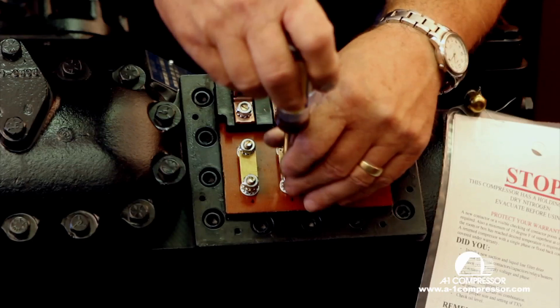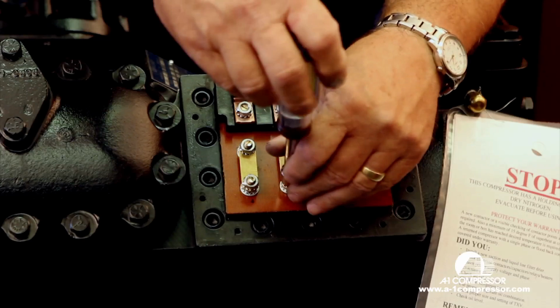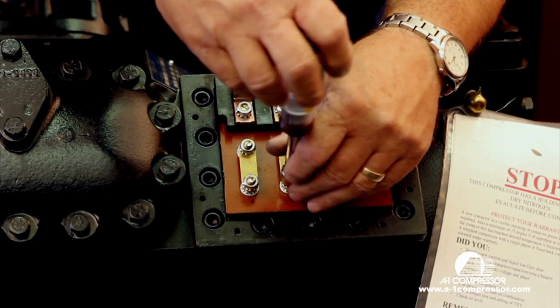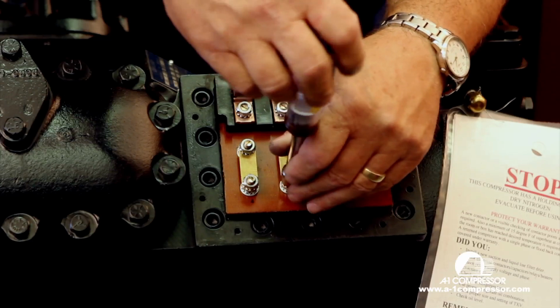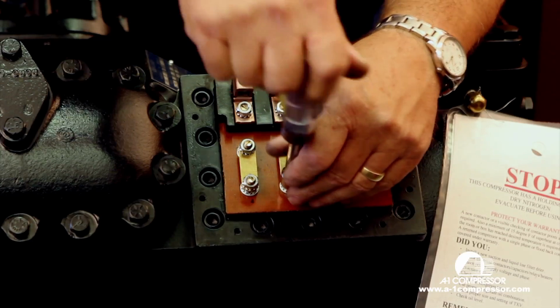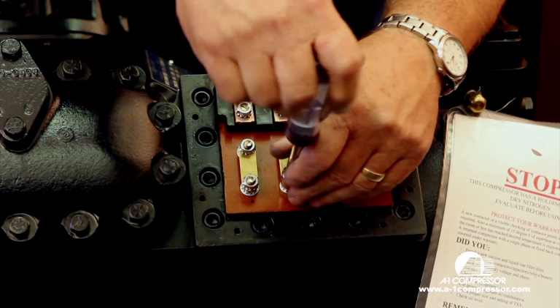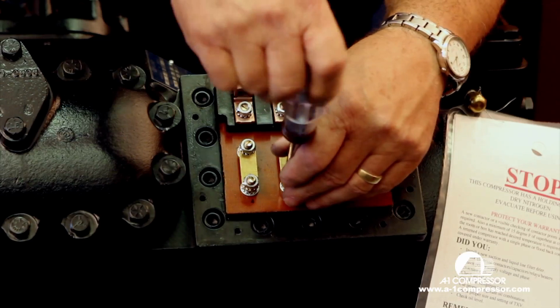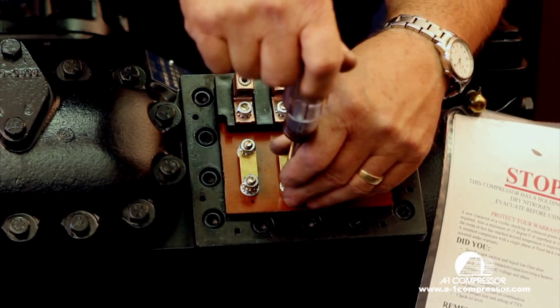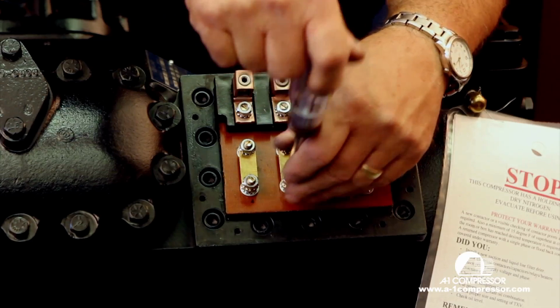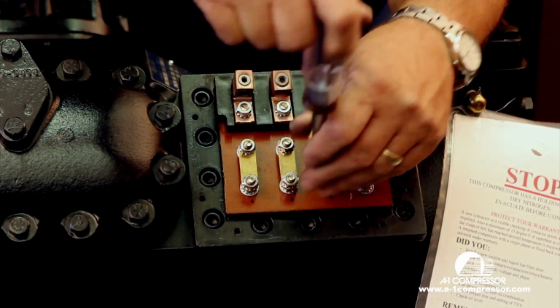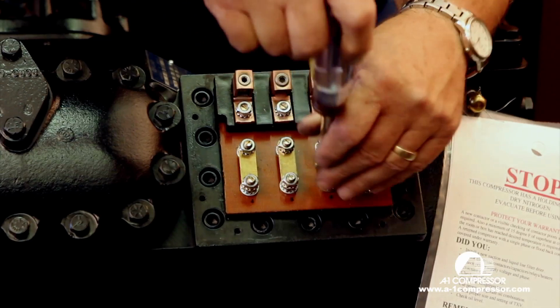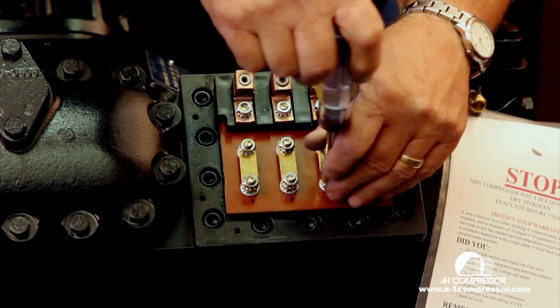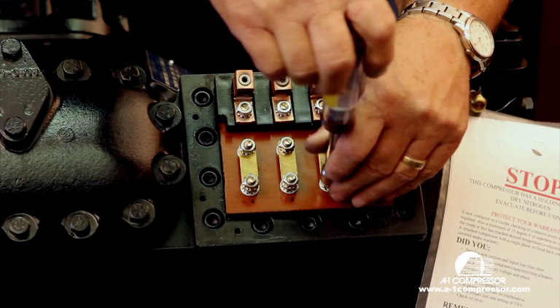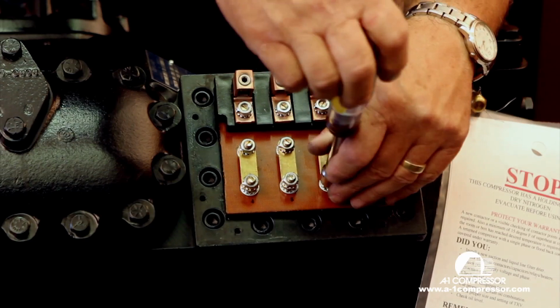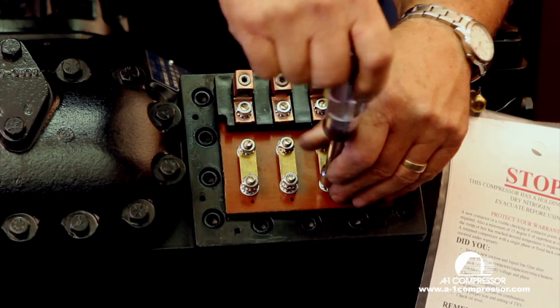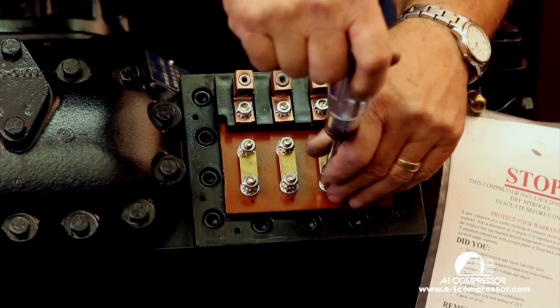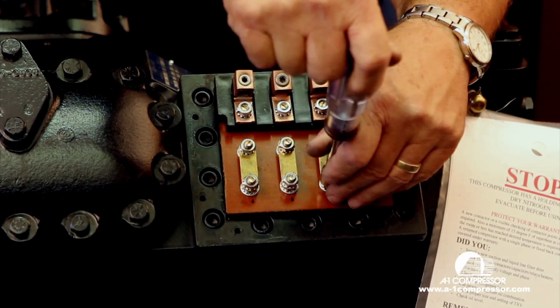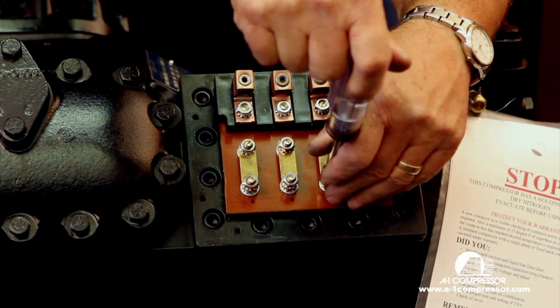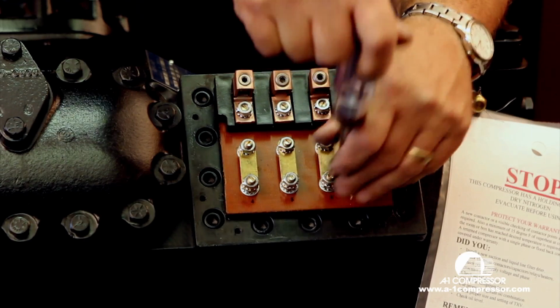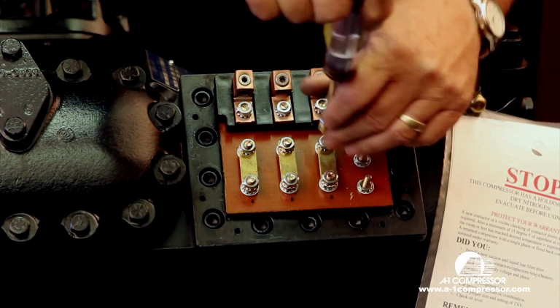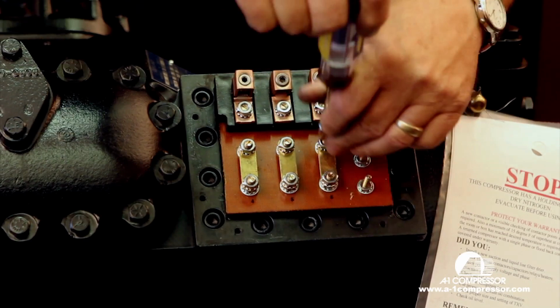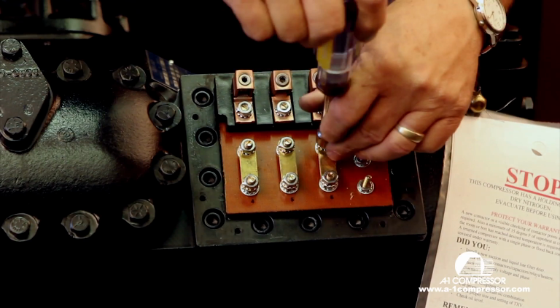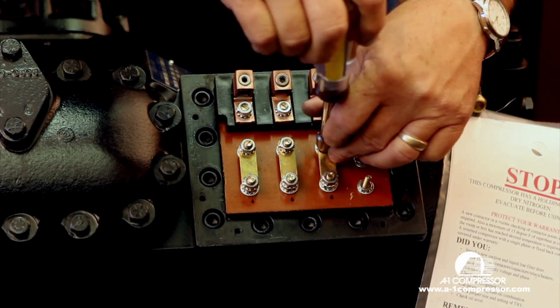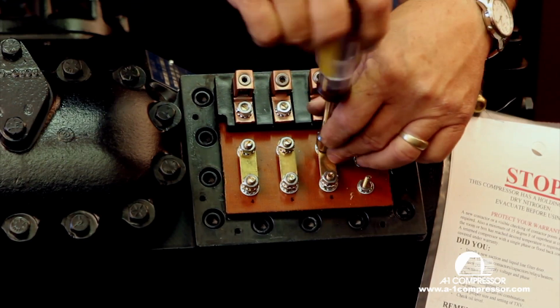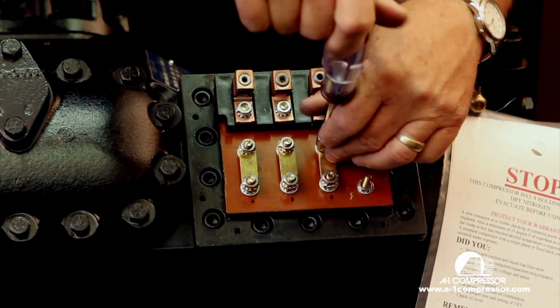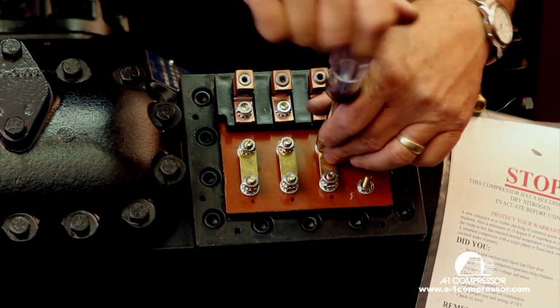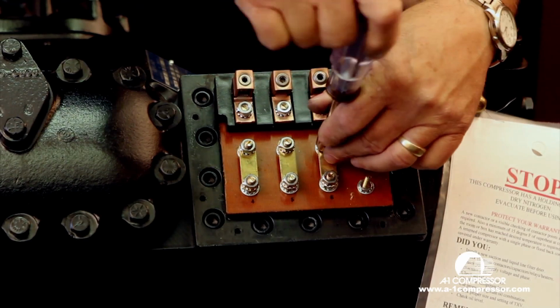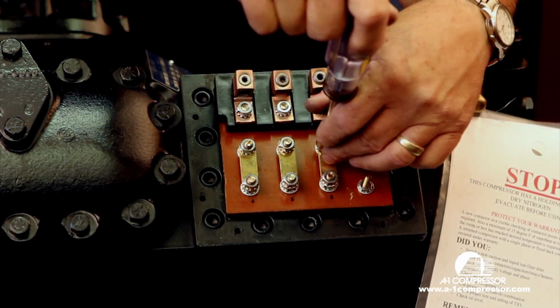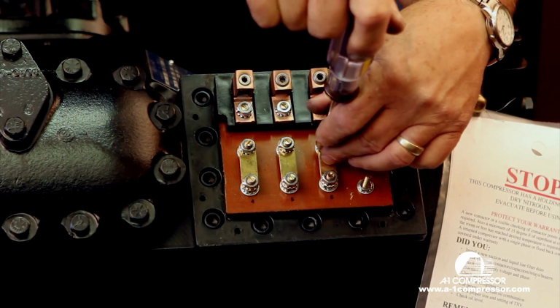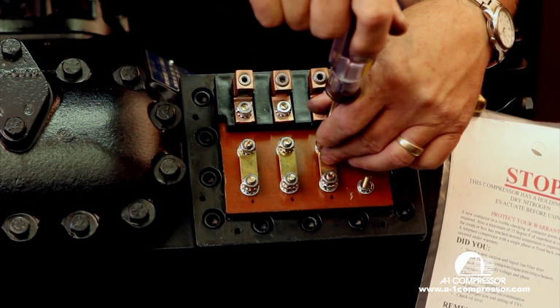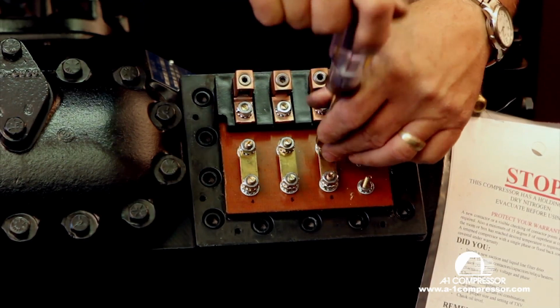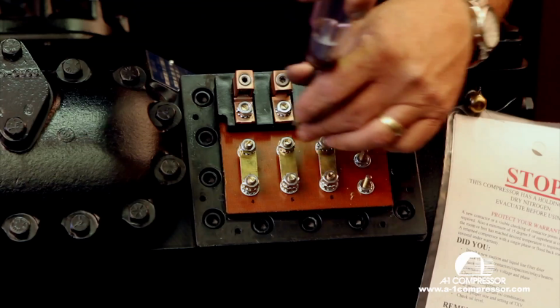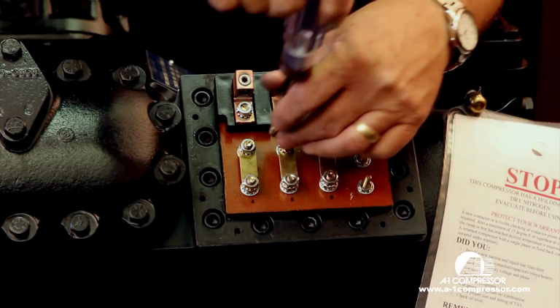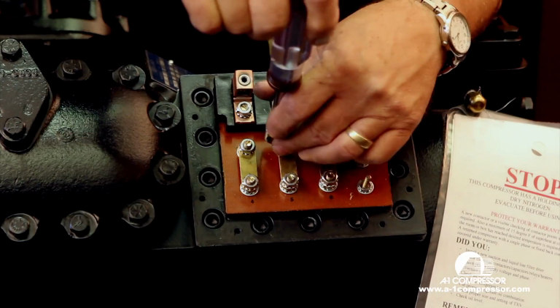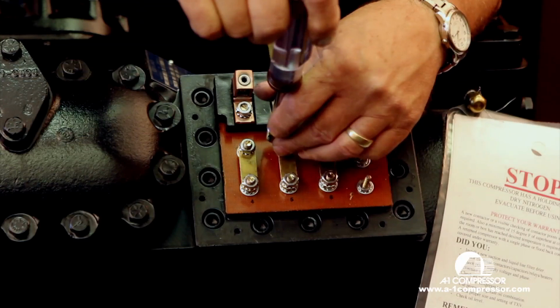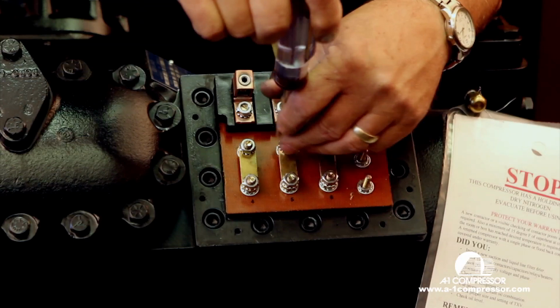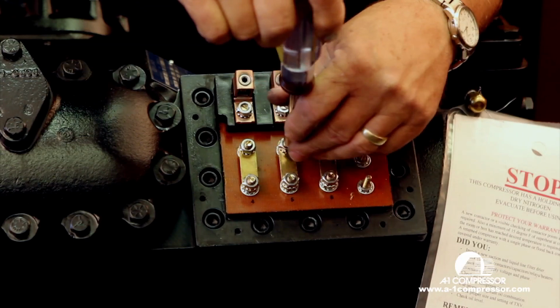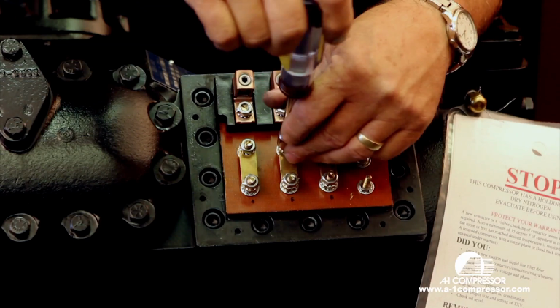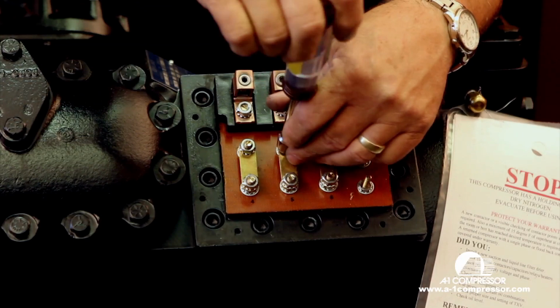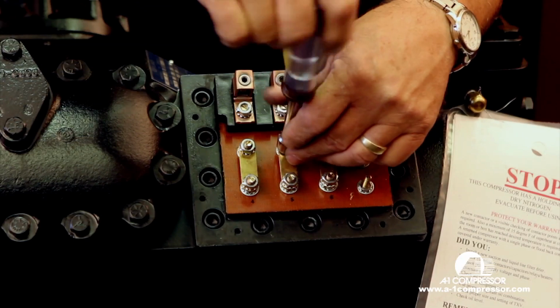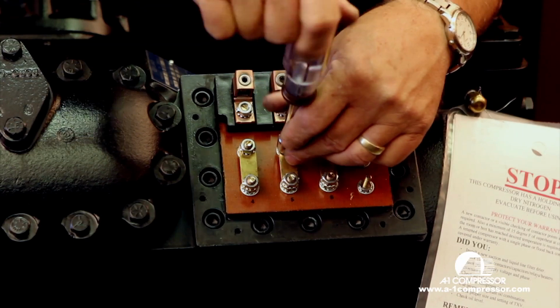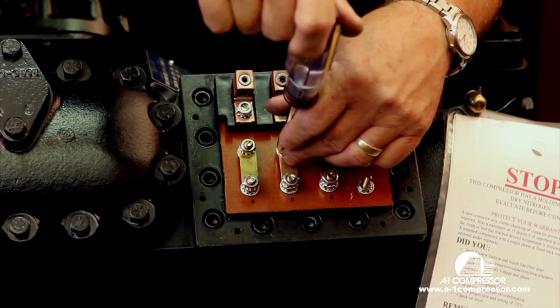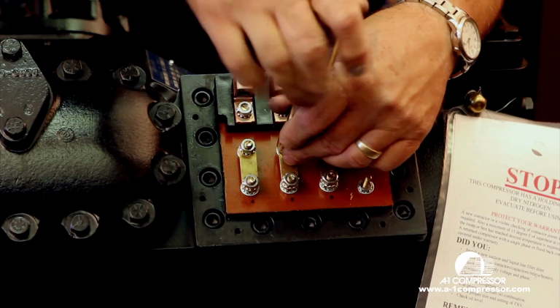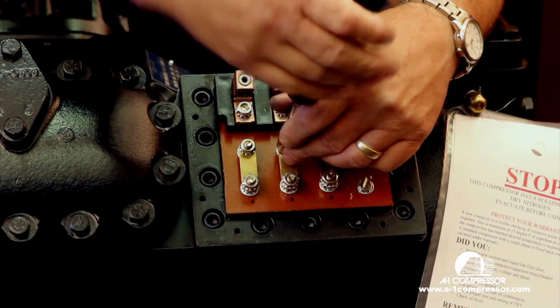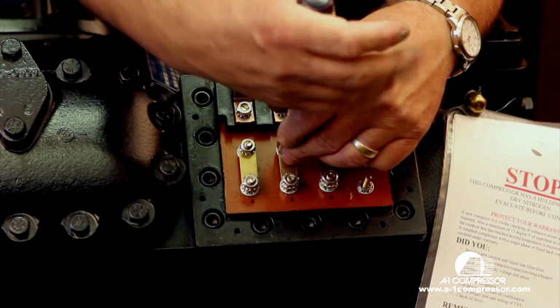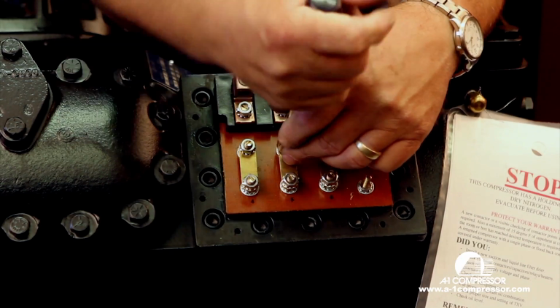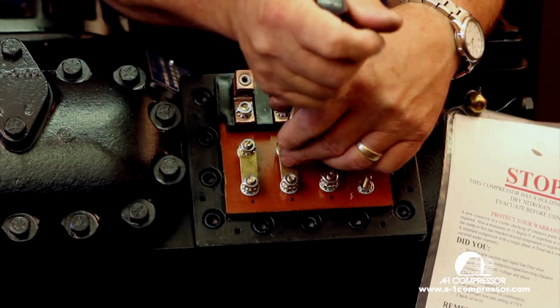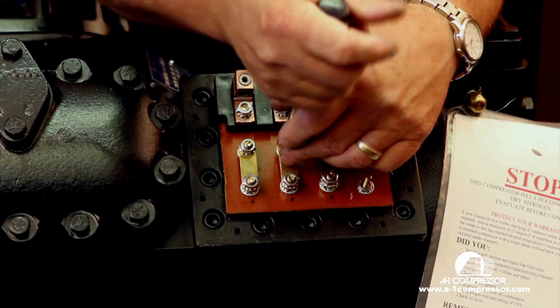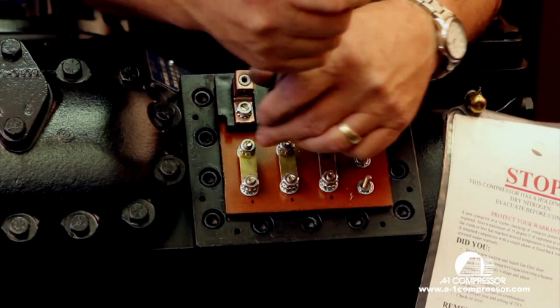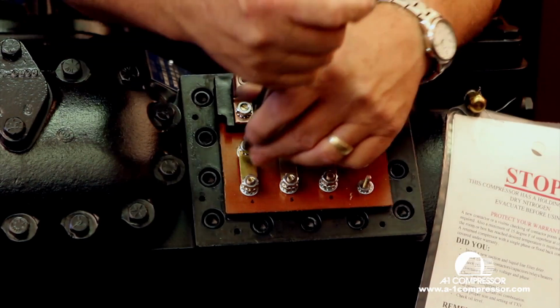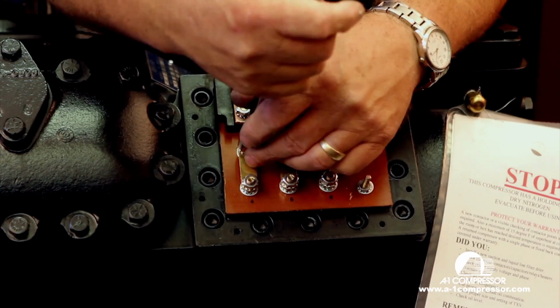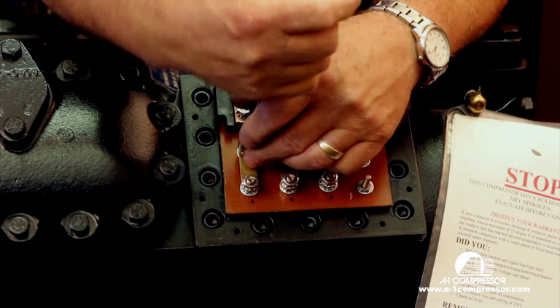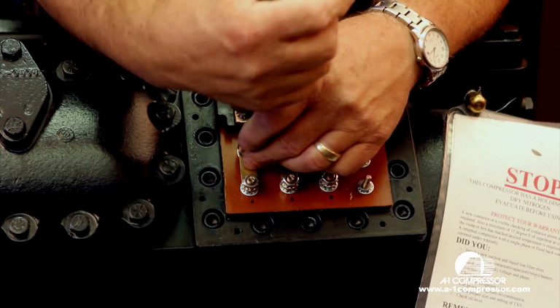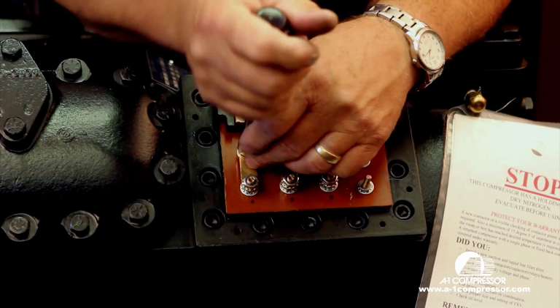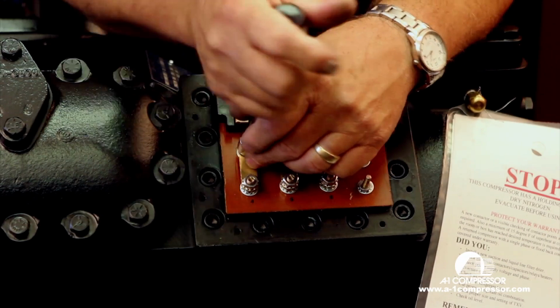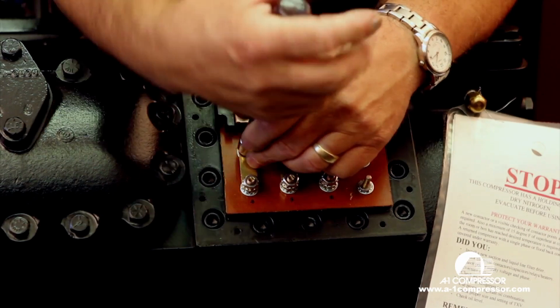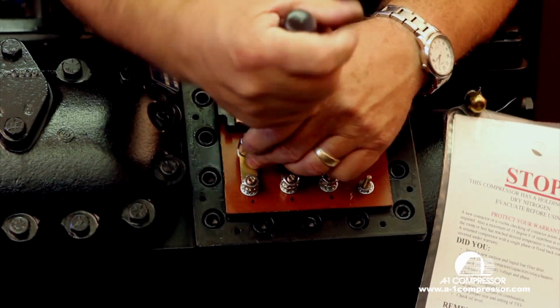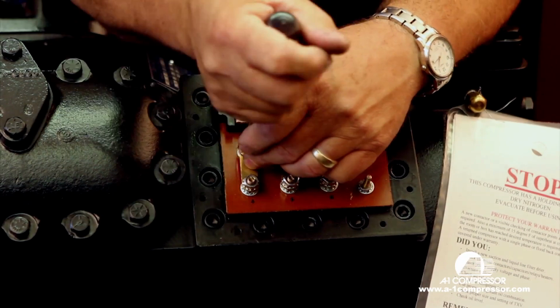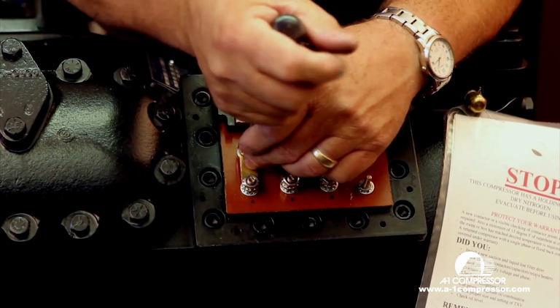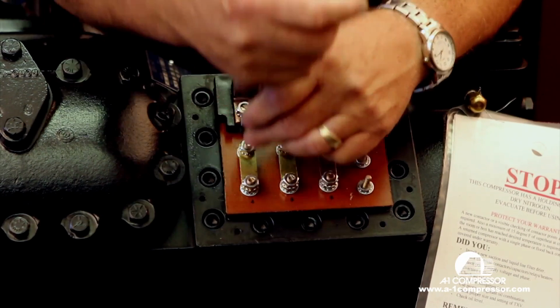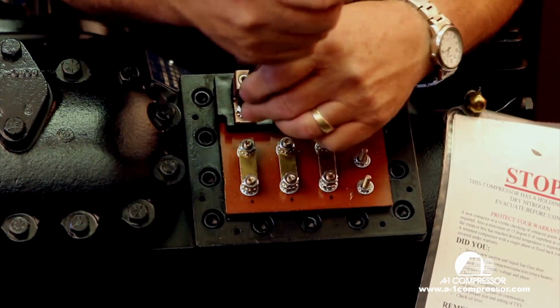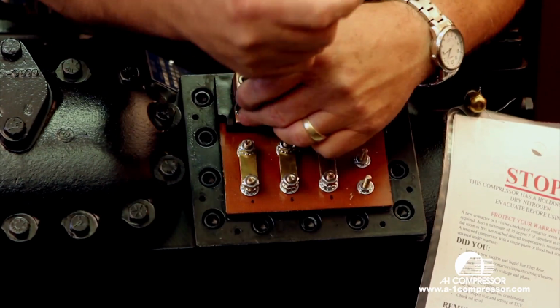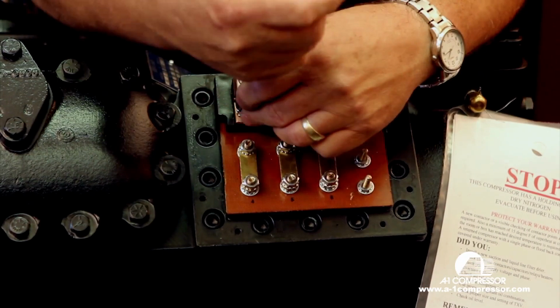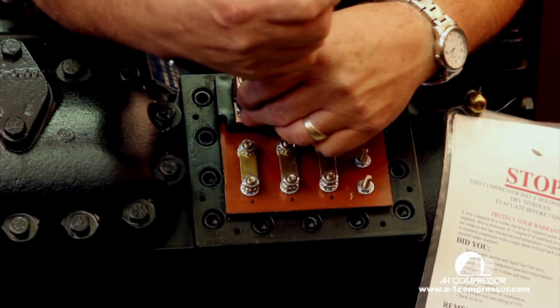I'm going to use a nut driver, but I don't recommend you use a nut driver — I recommend you use a ratchet wrench. Snug them all down.